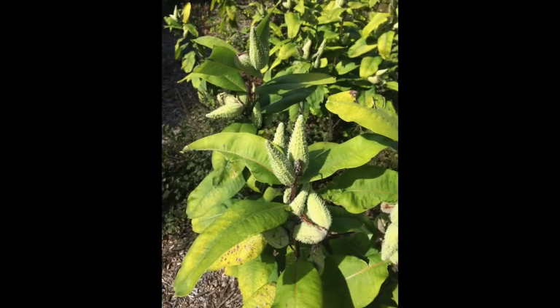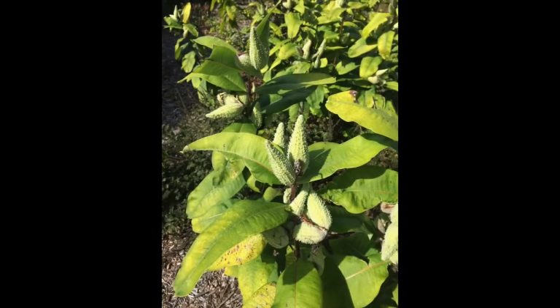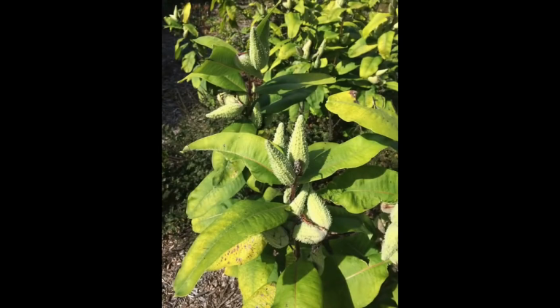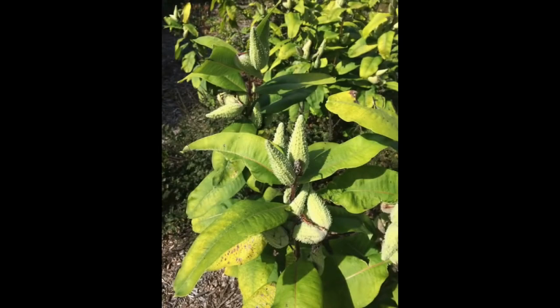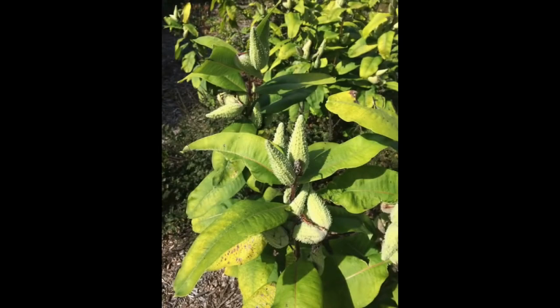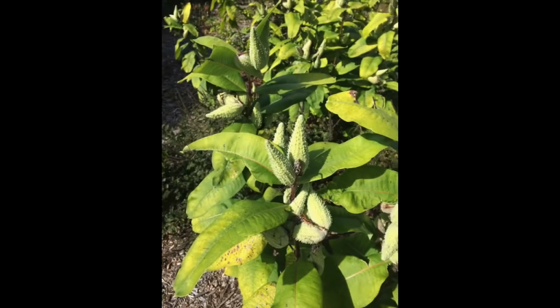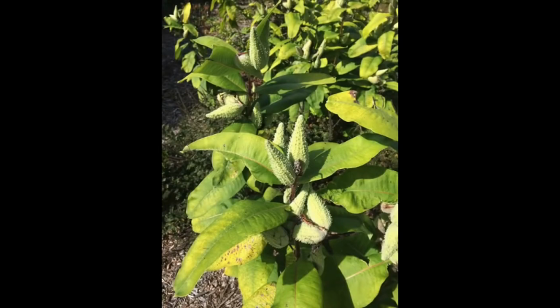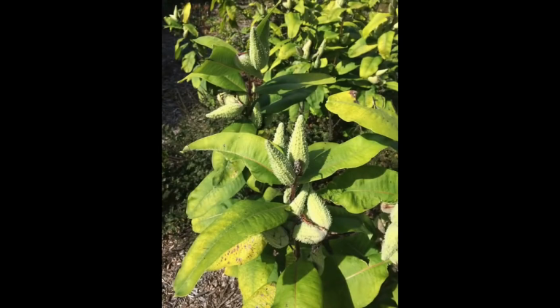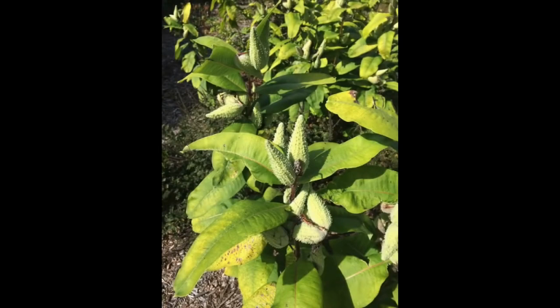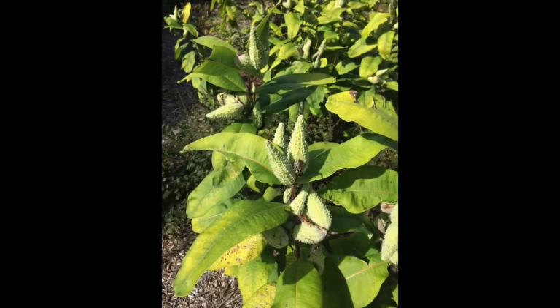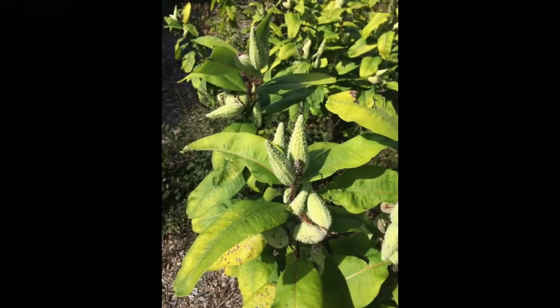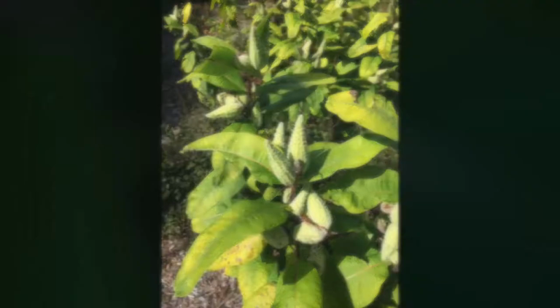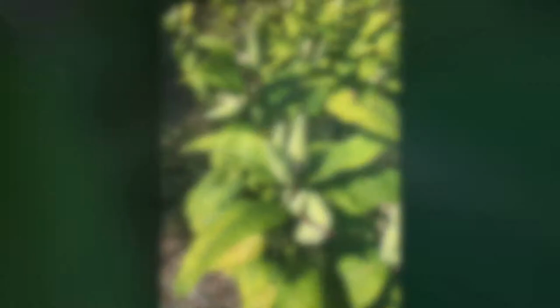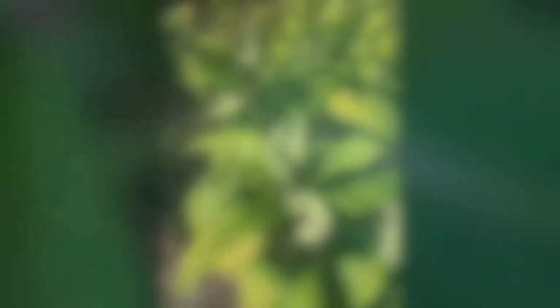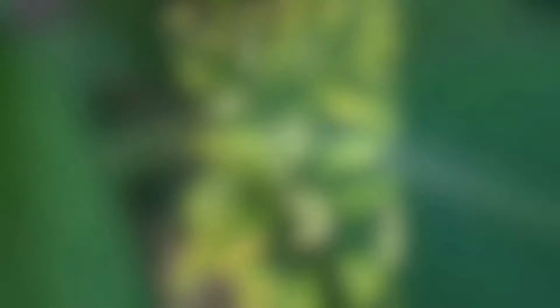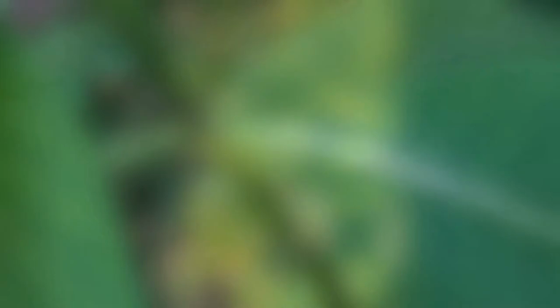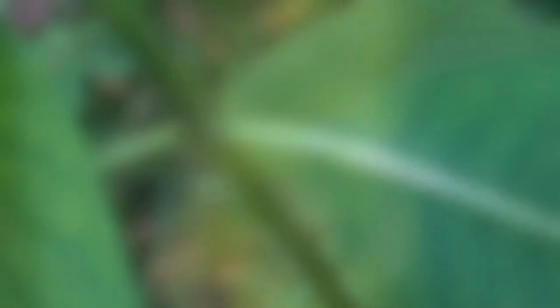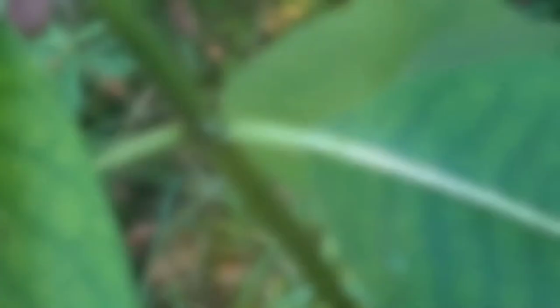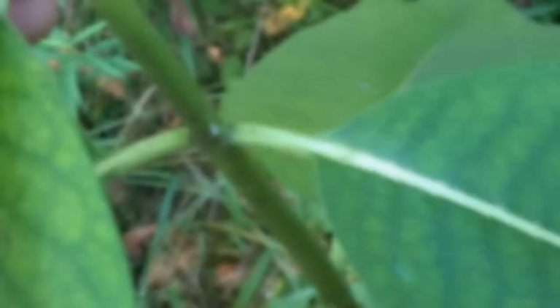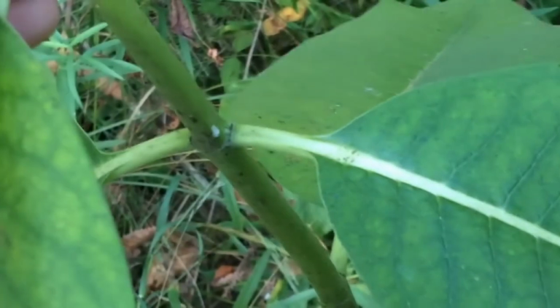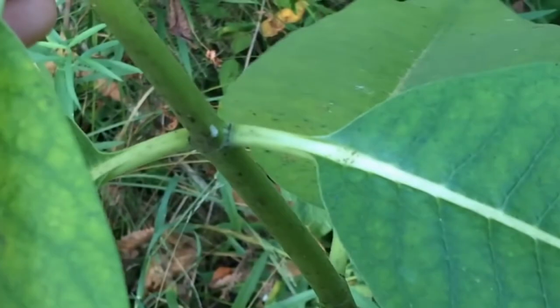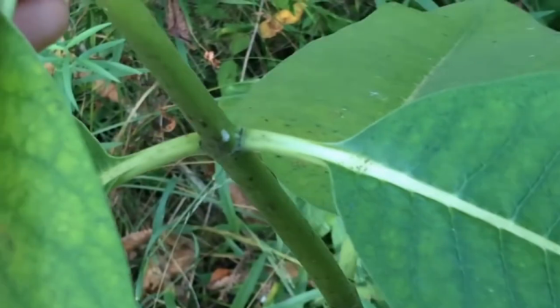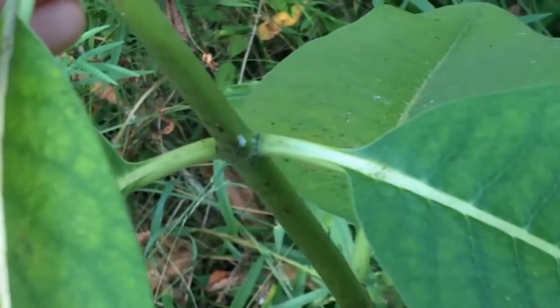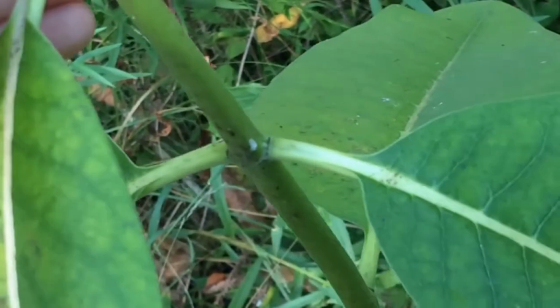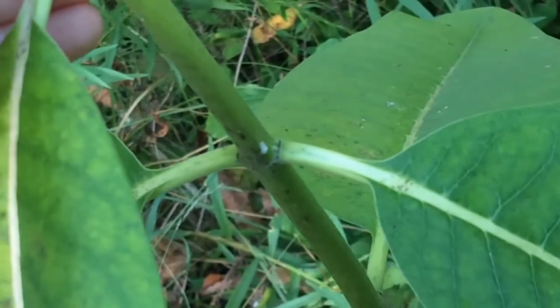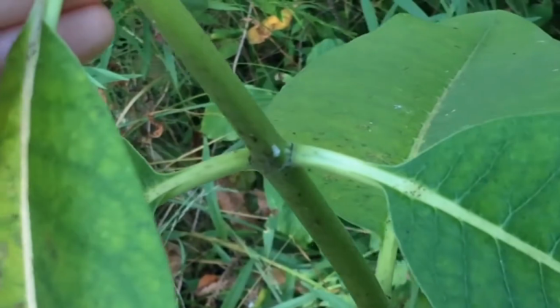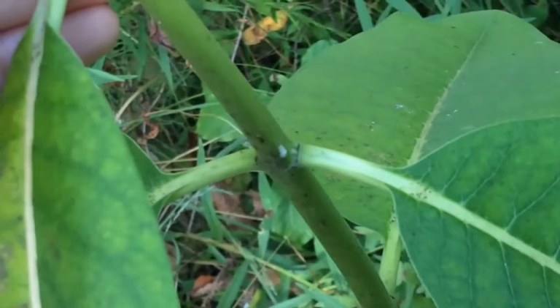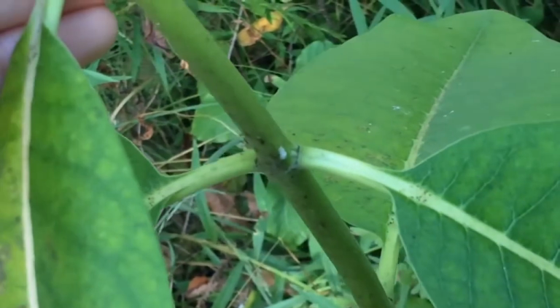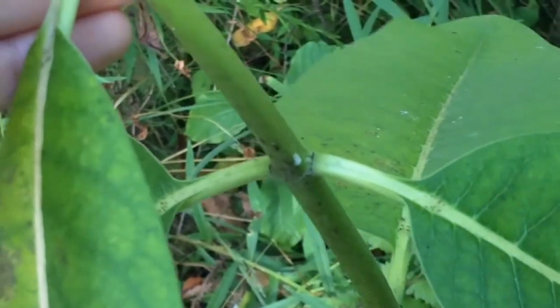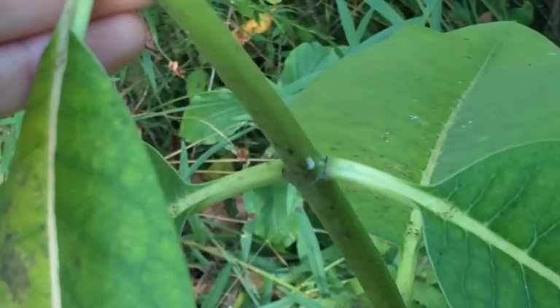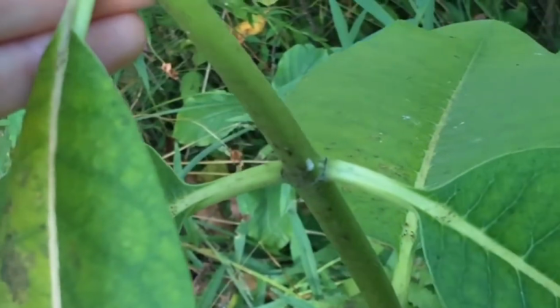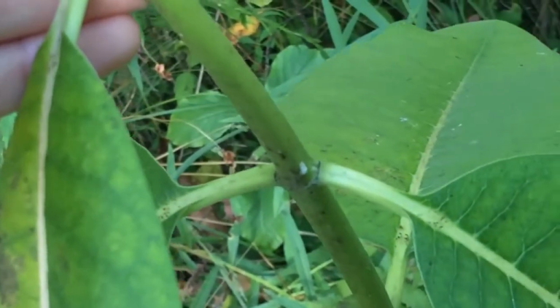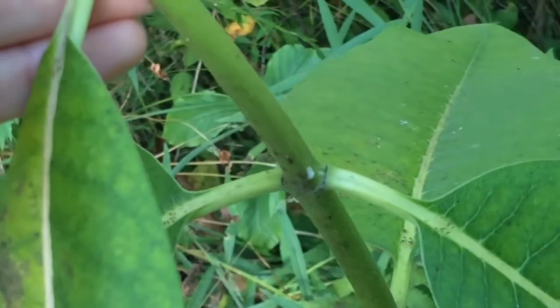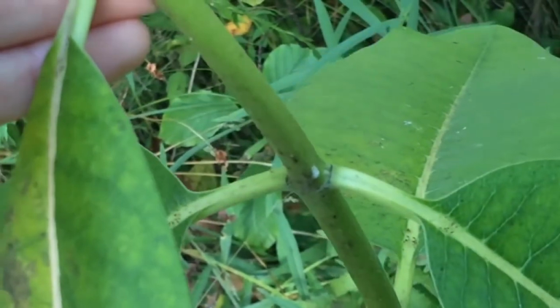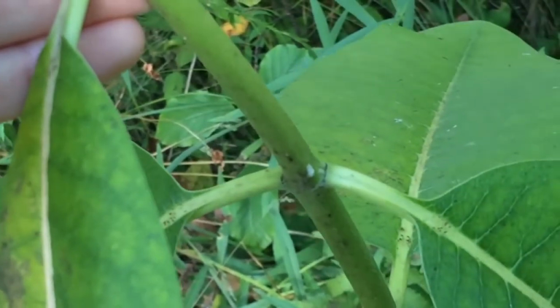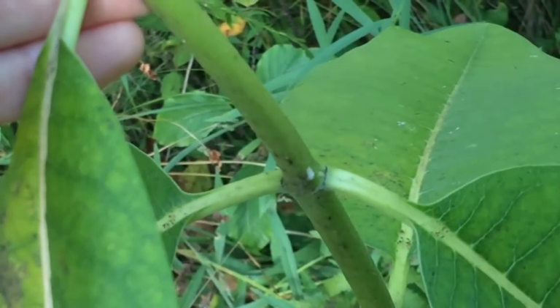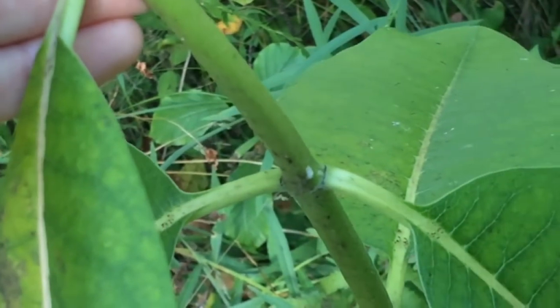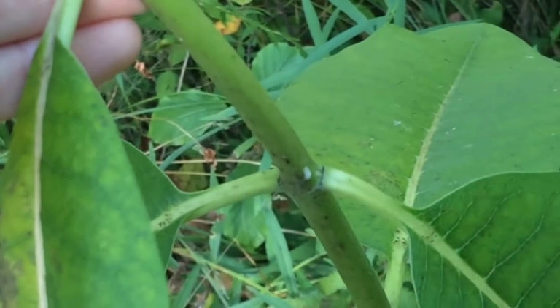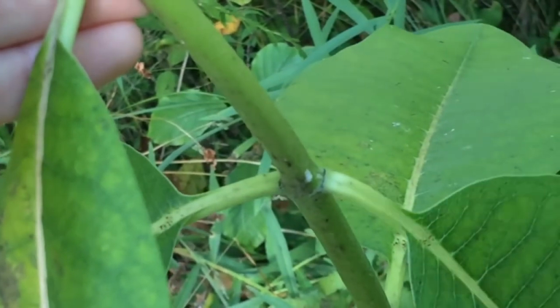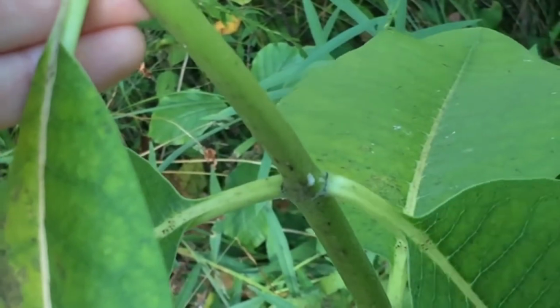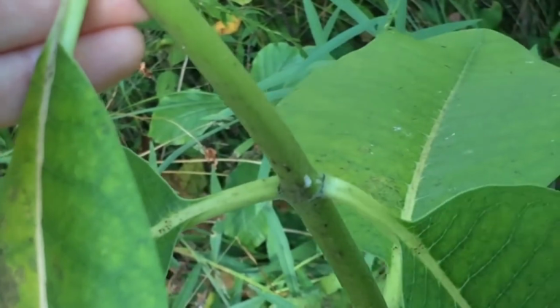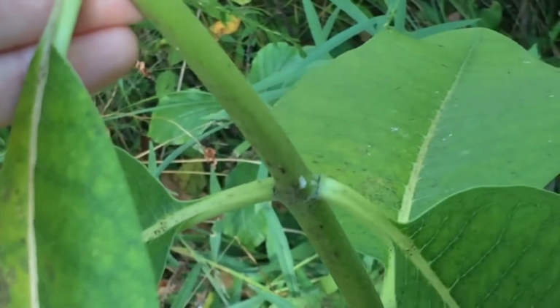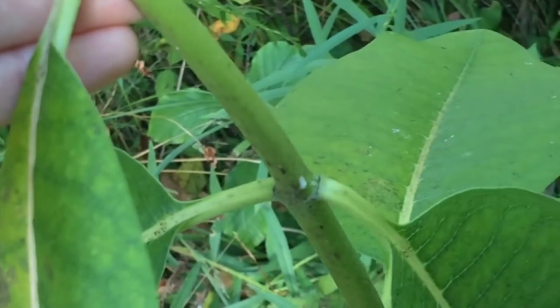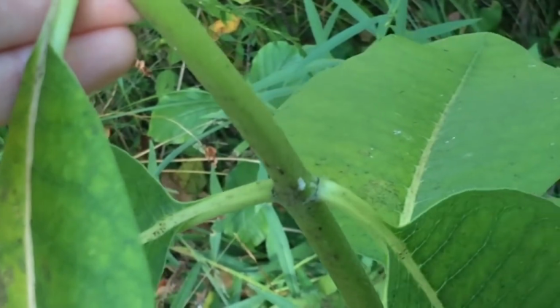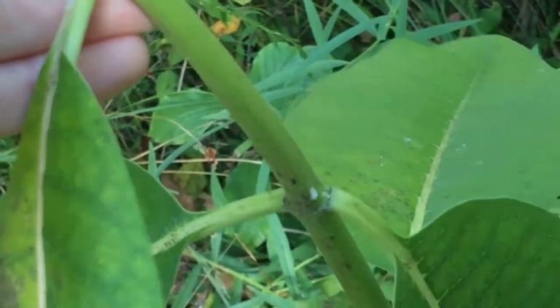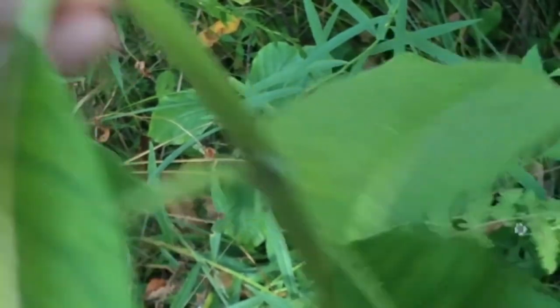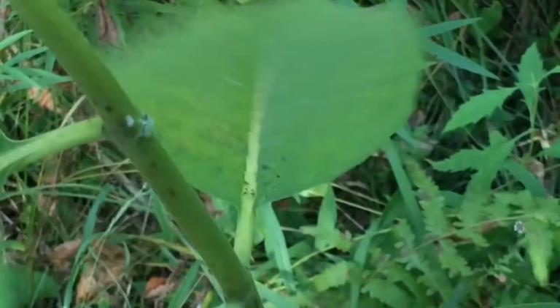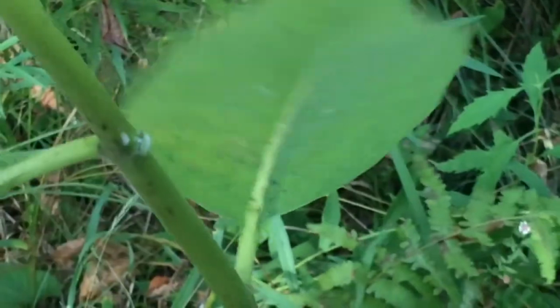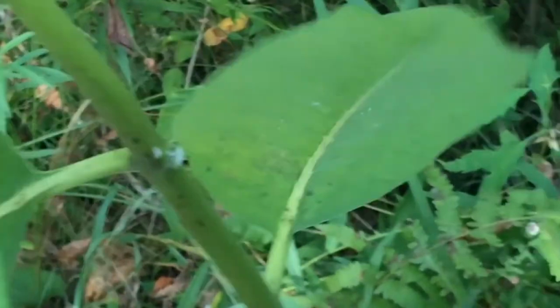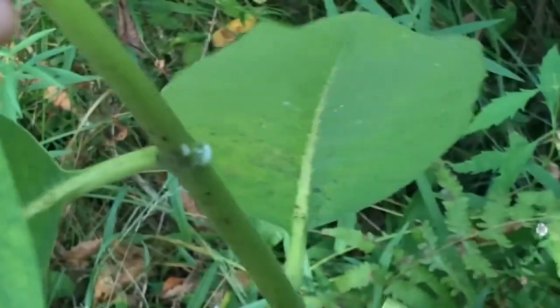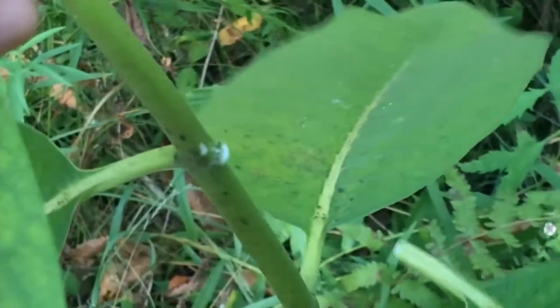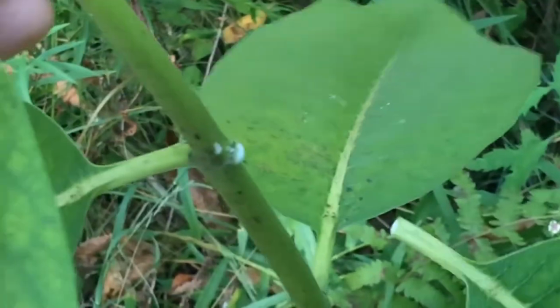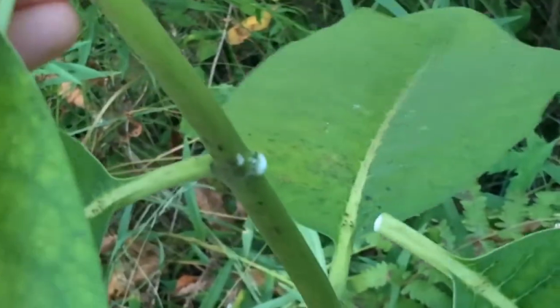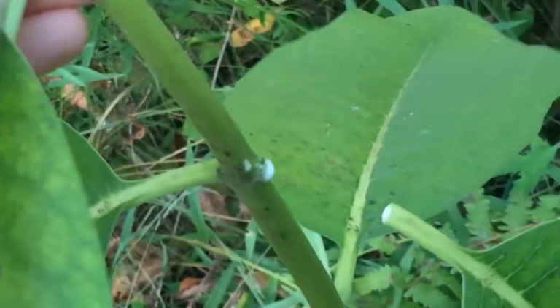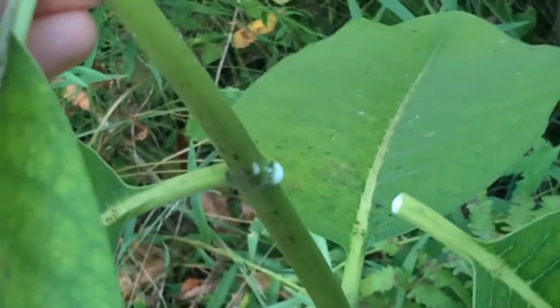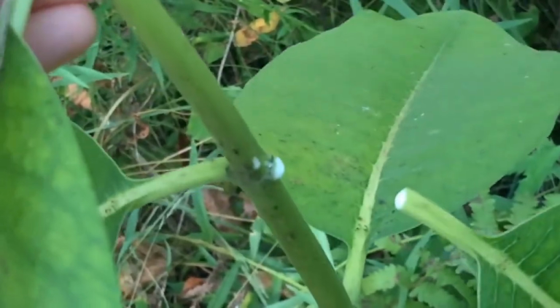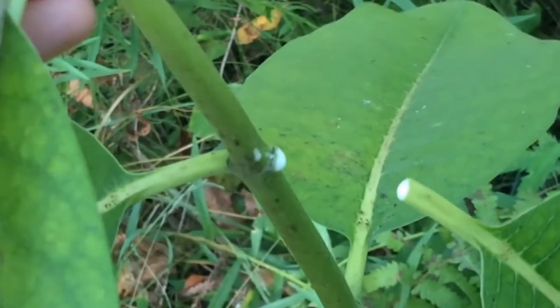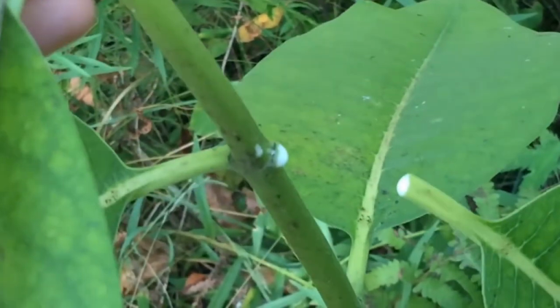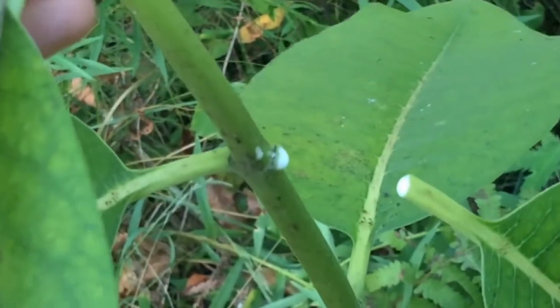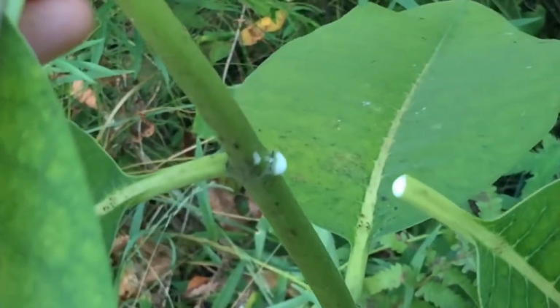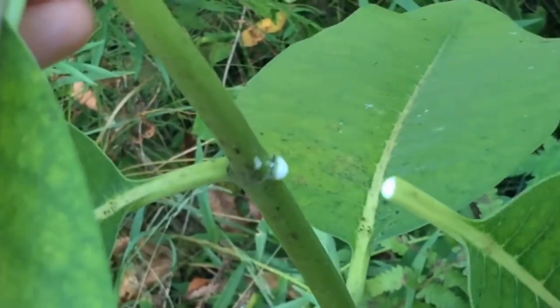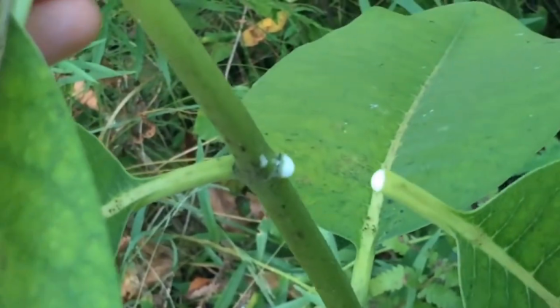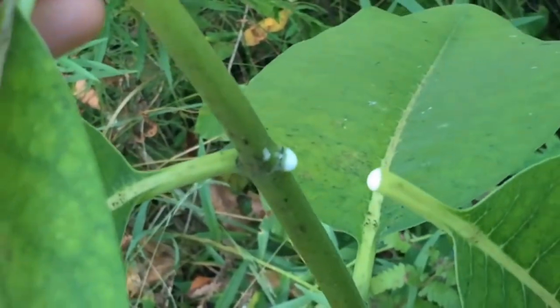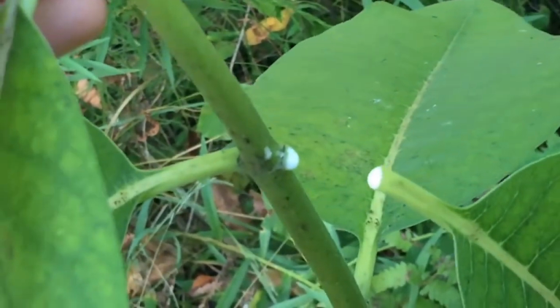When we break a leaf from the stem, you notice this milky substance that comes out from it — that's where the plant gets its name, milkweed.